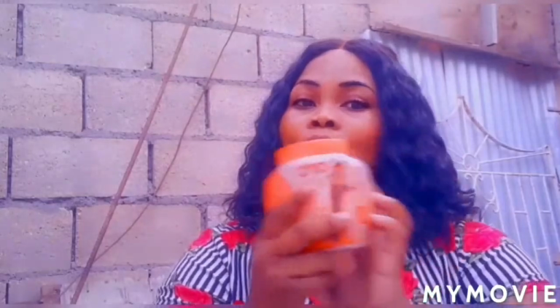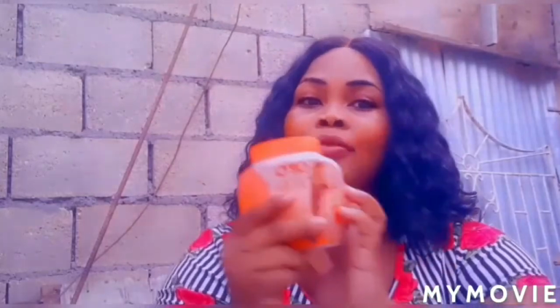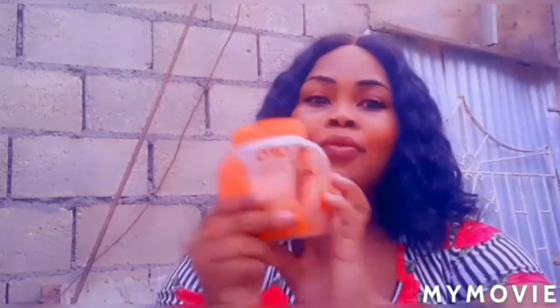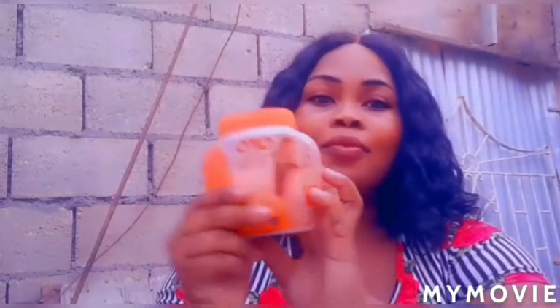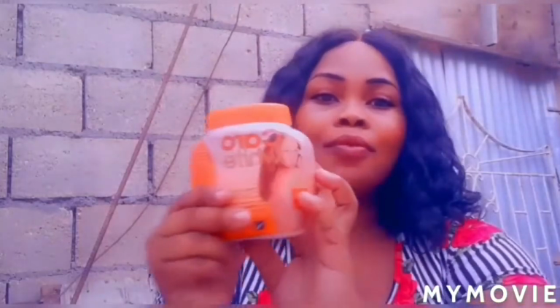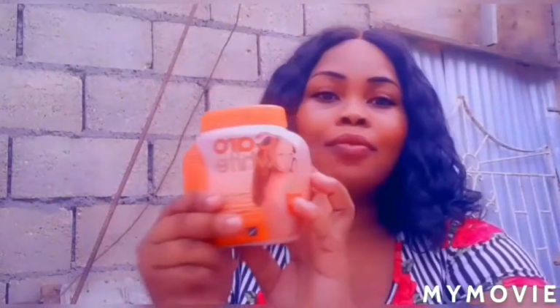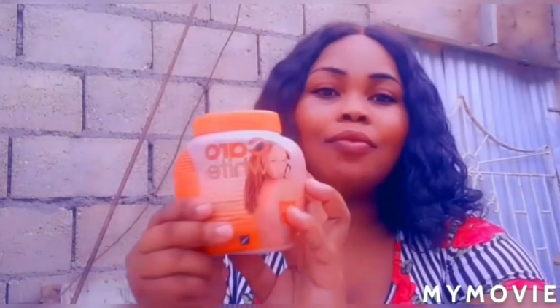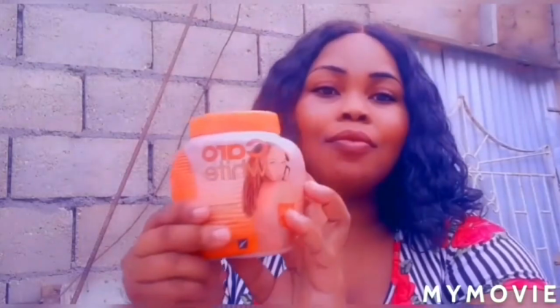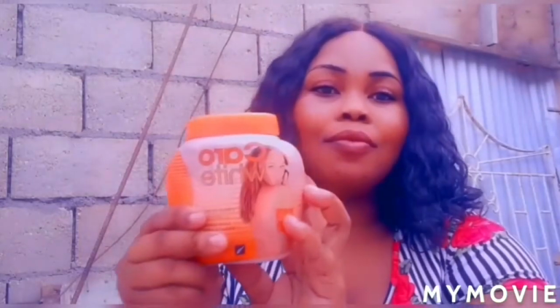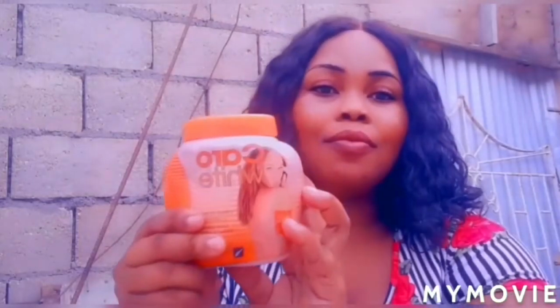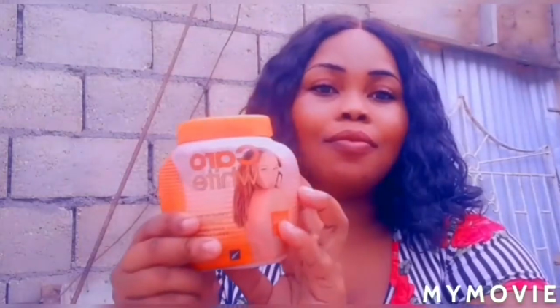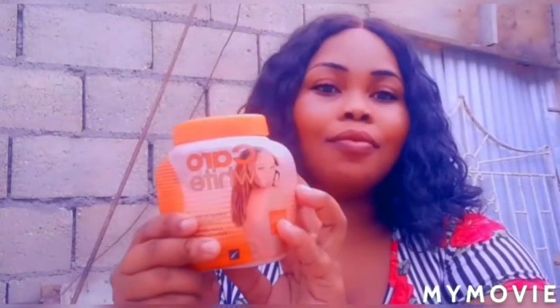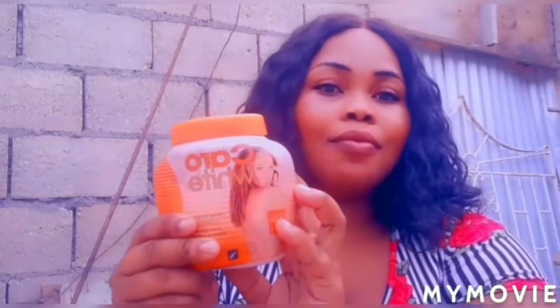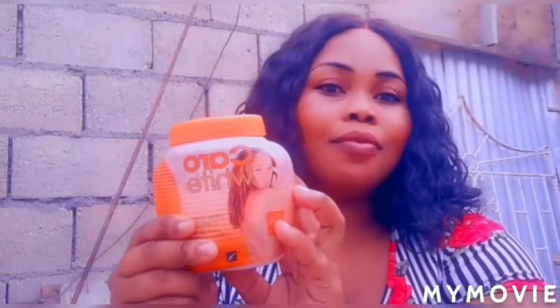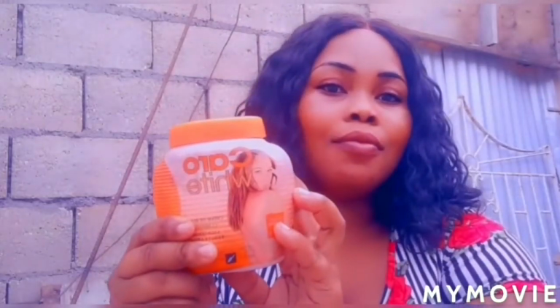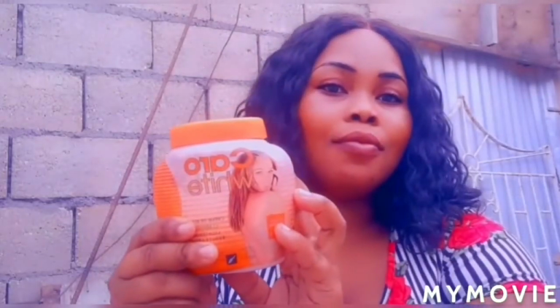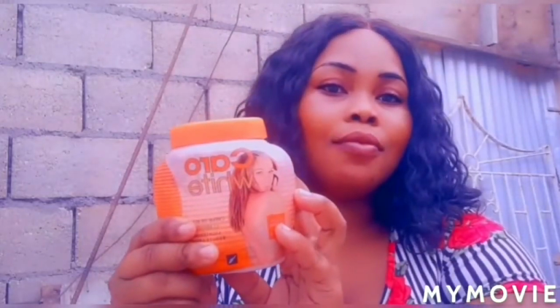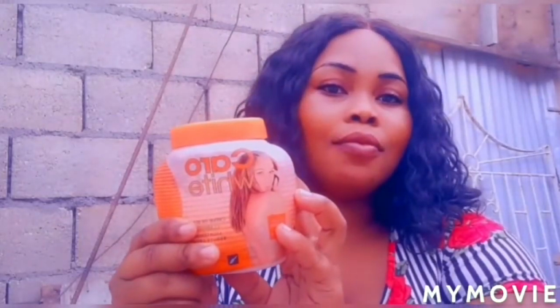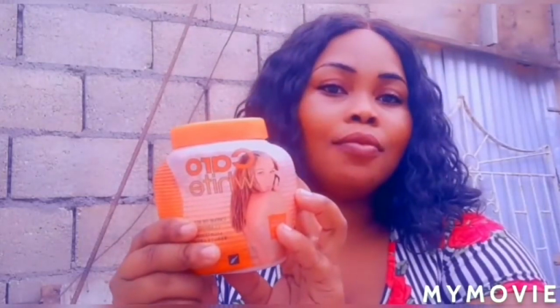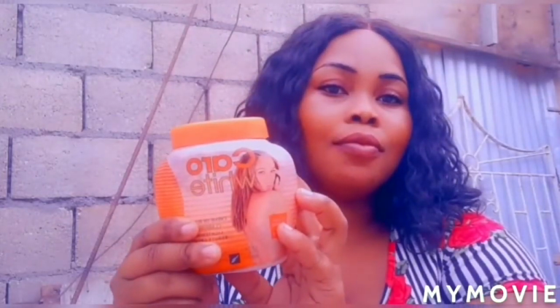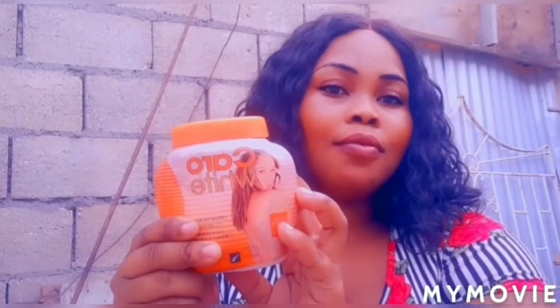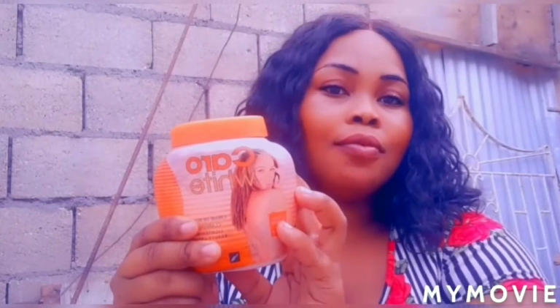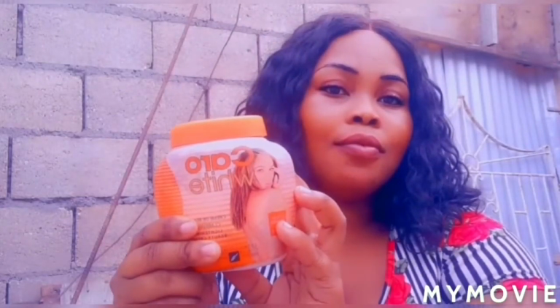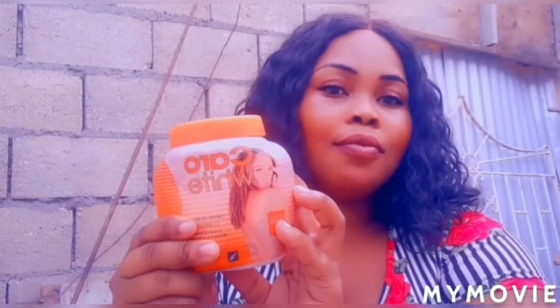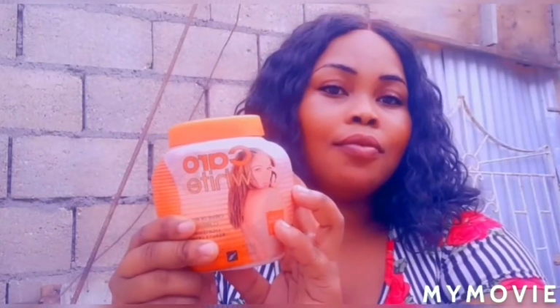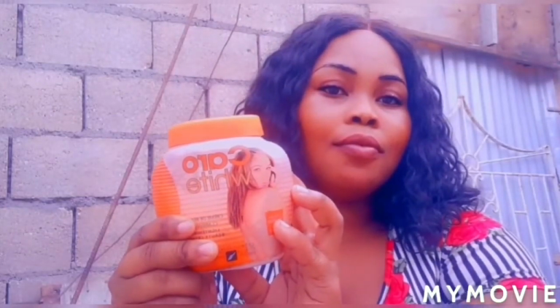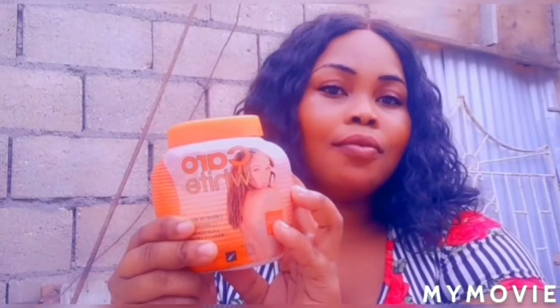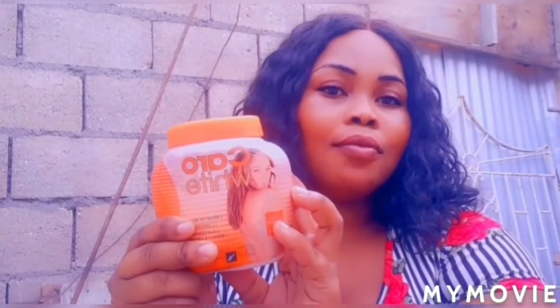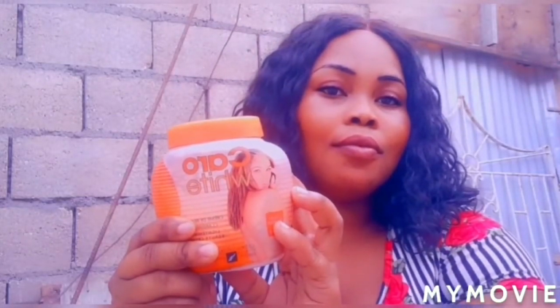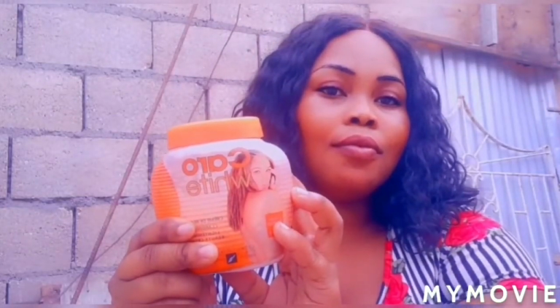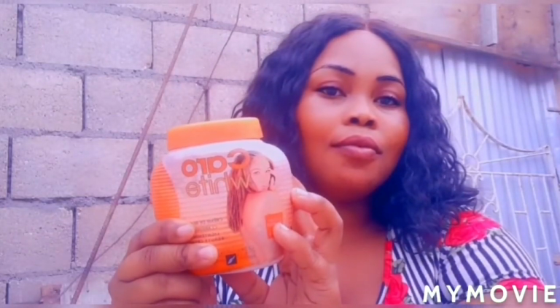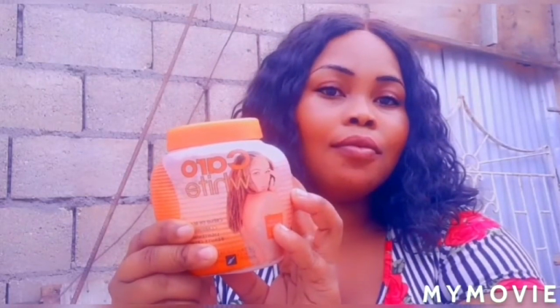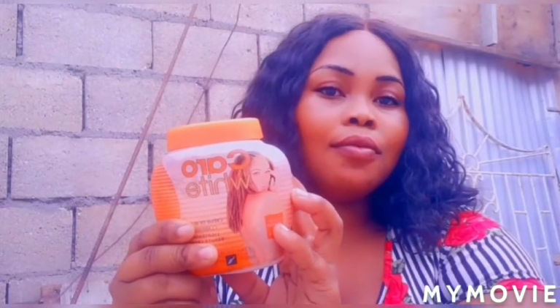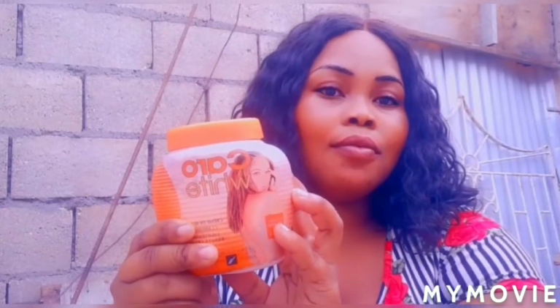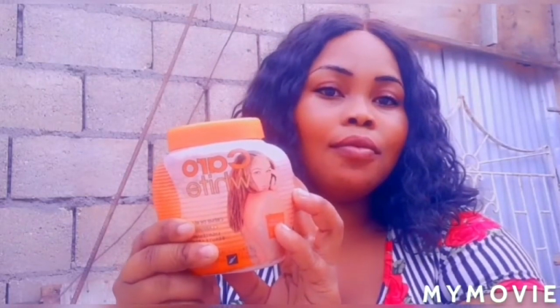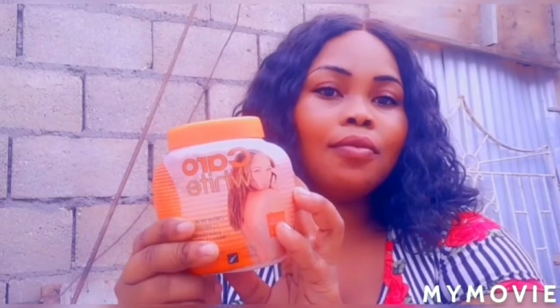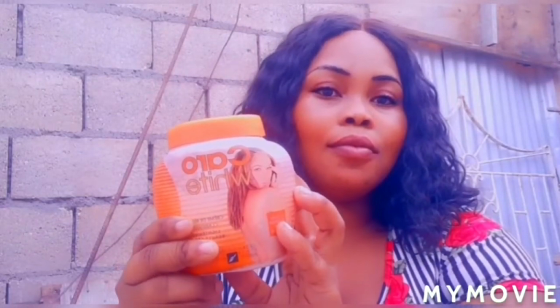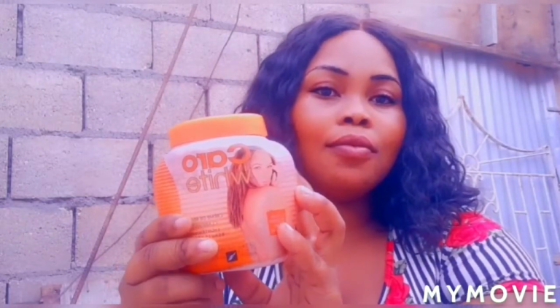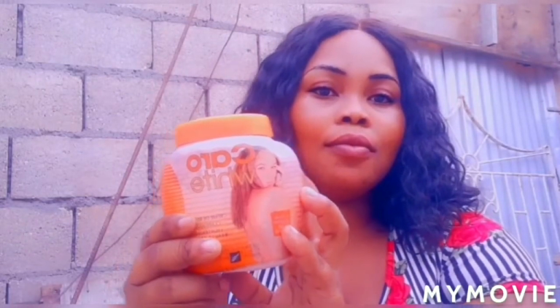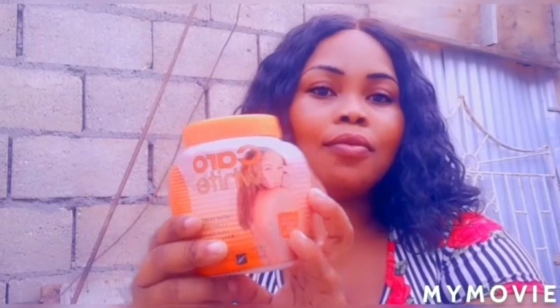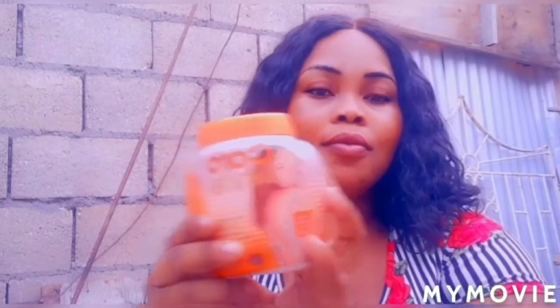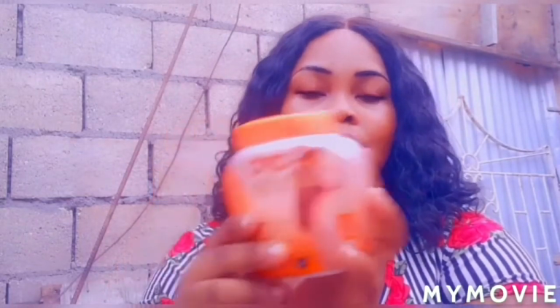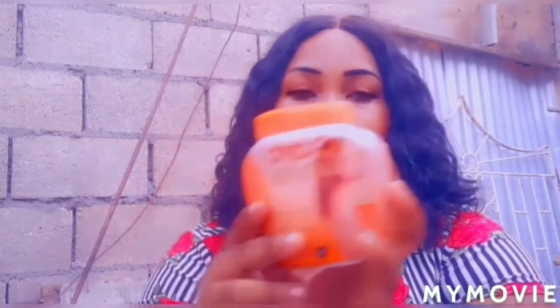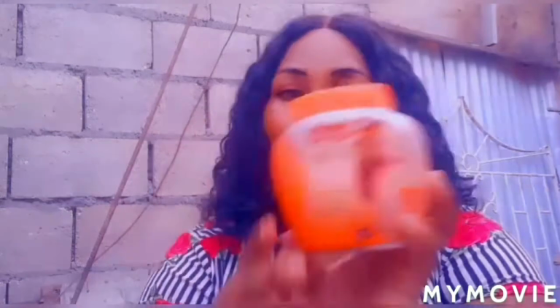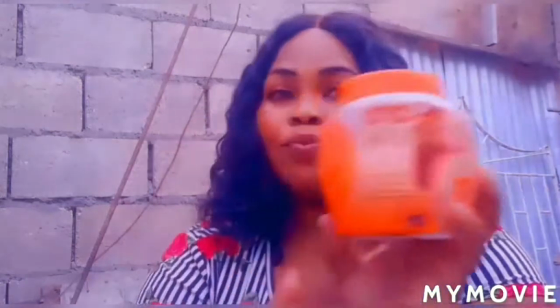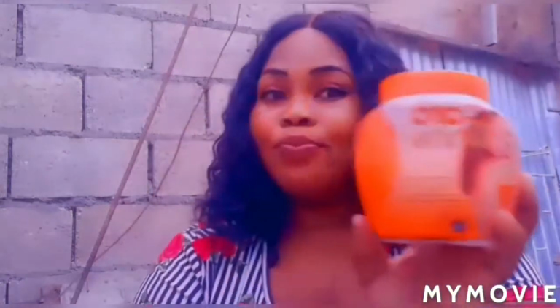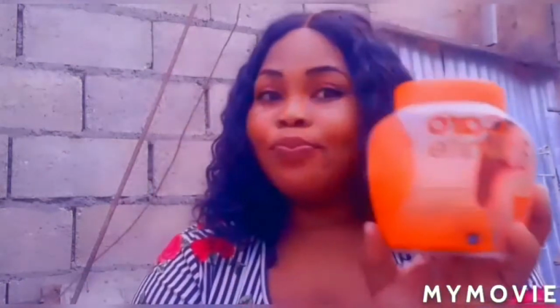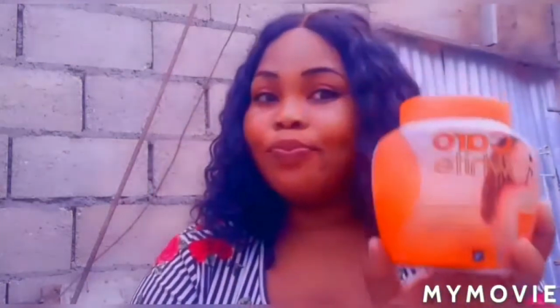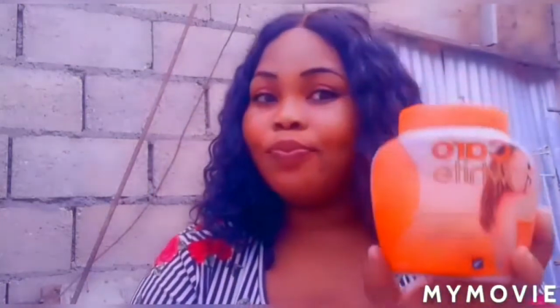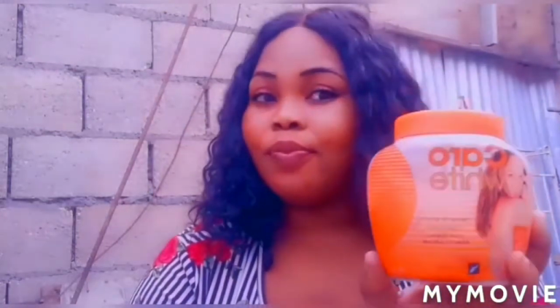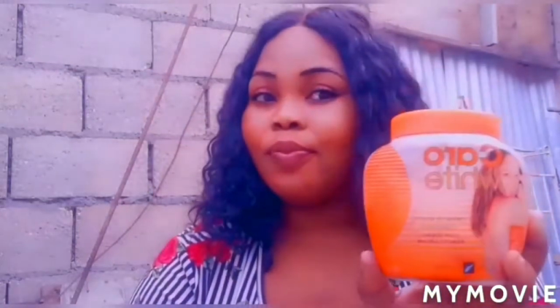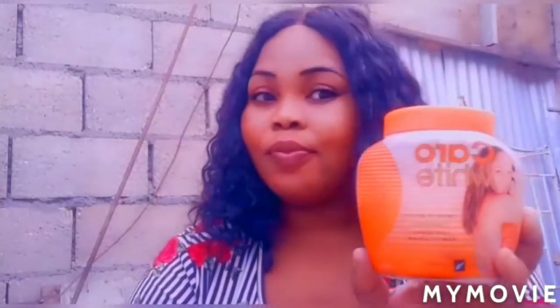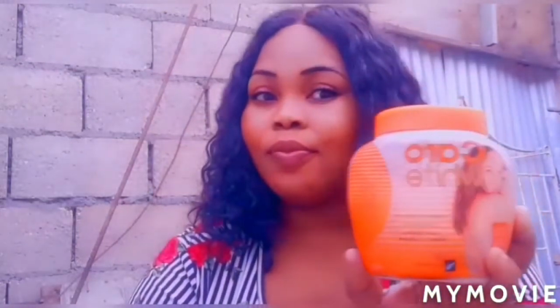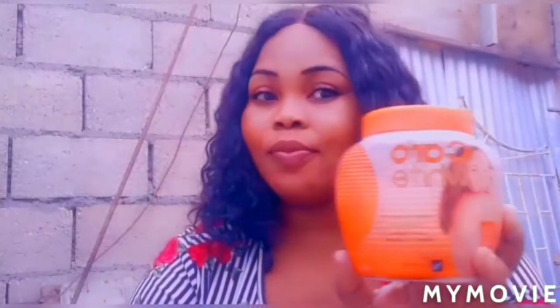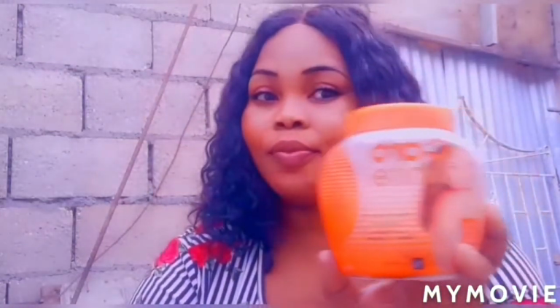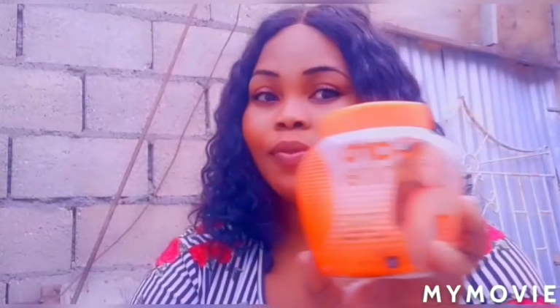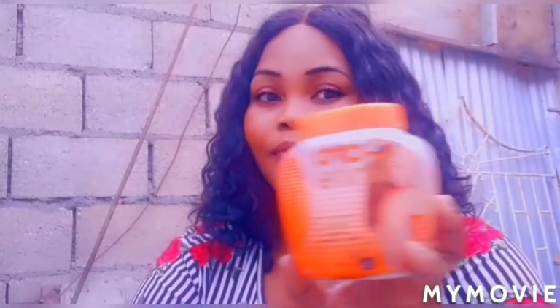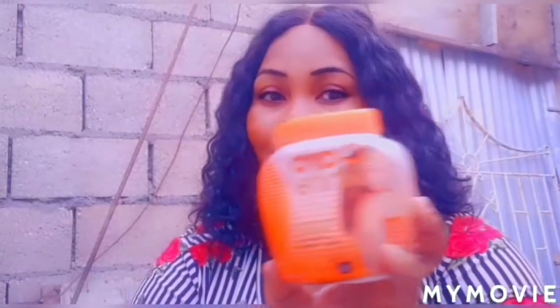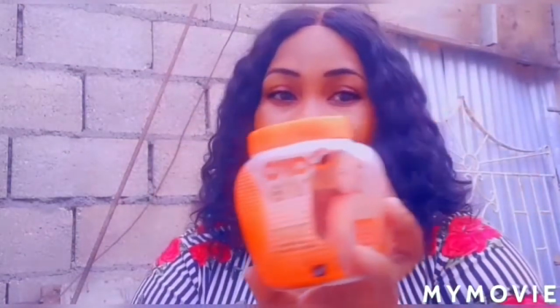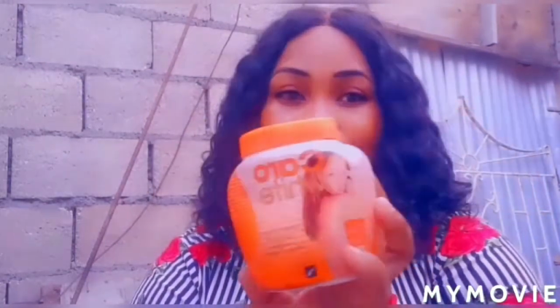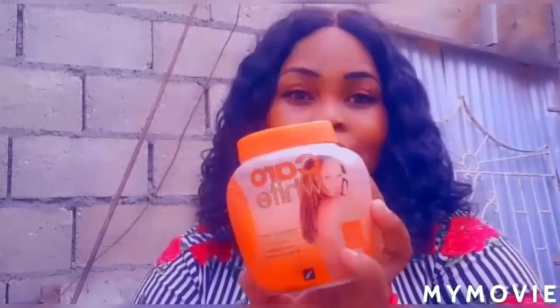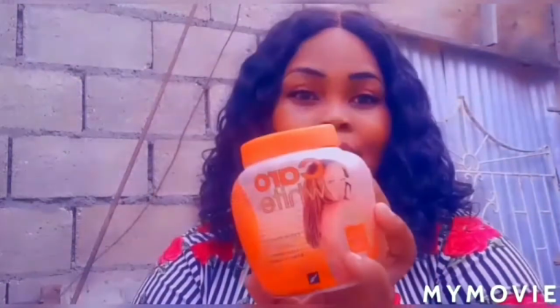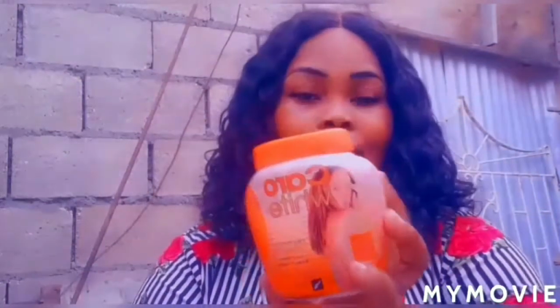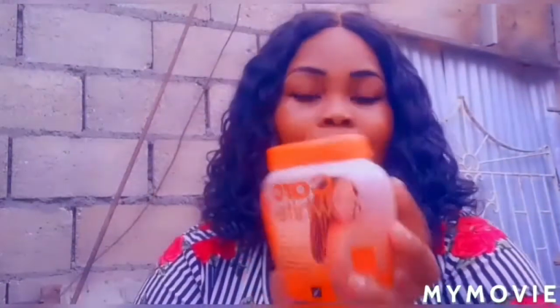Hi guys, welcome back to Jamaican Princess. Today I'll be teaching you how to bleach your skin.